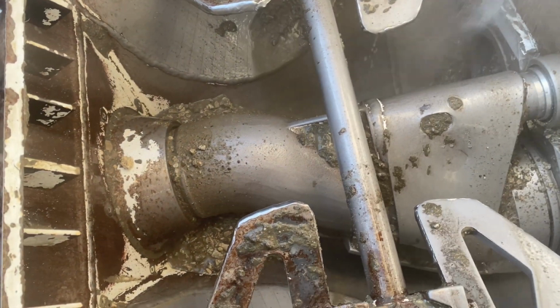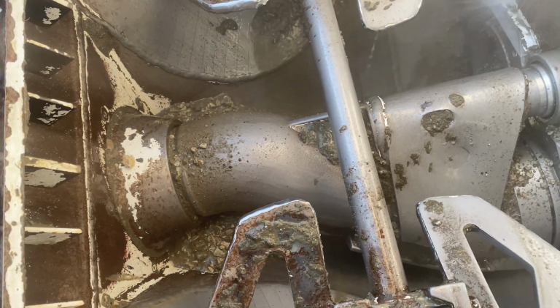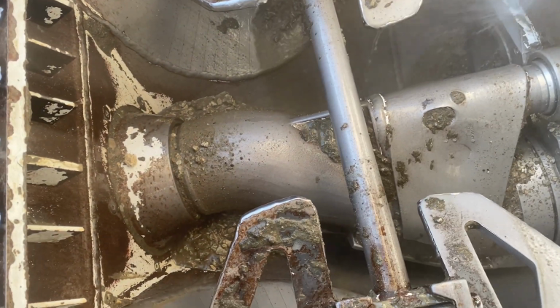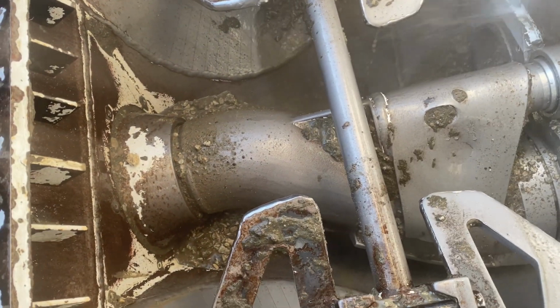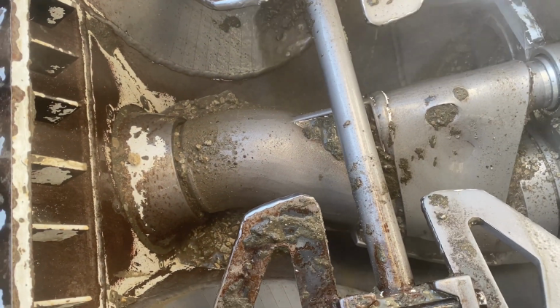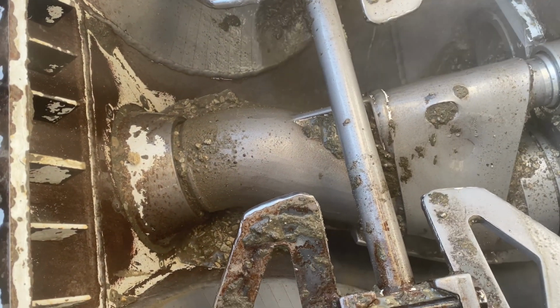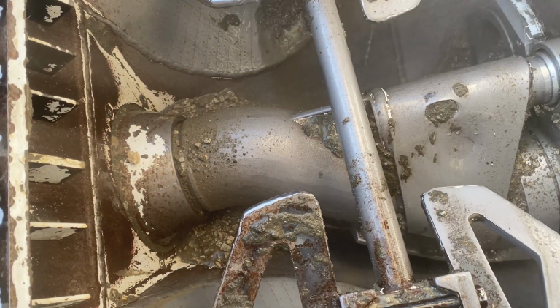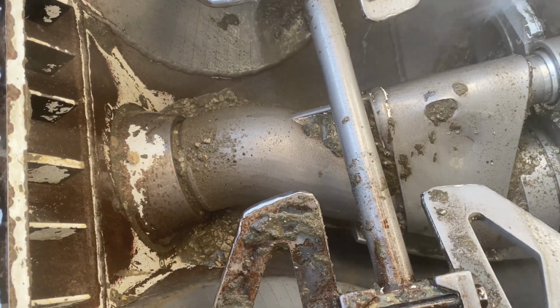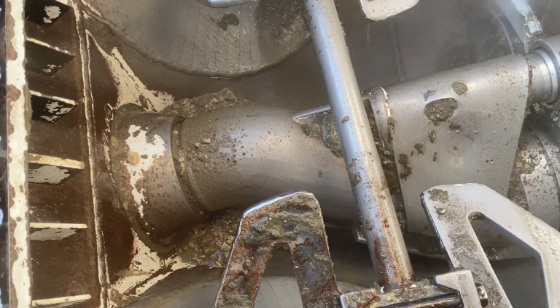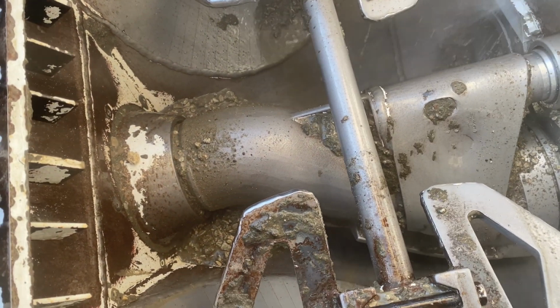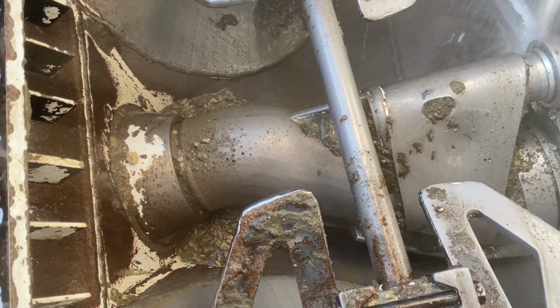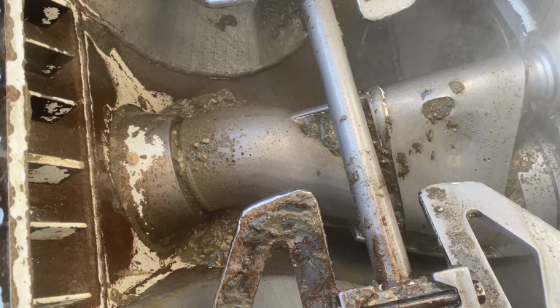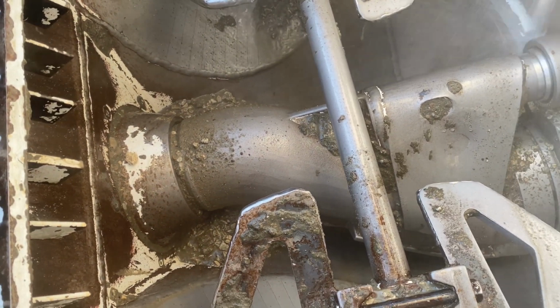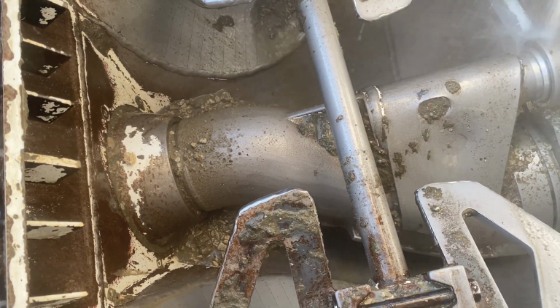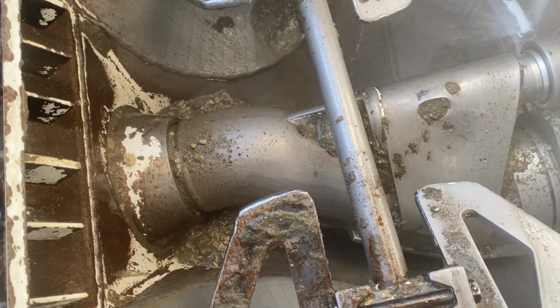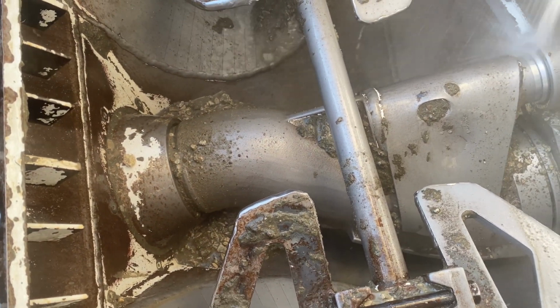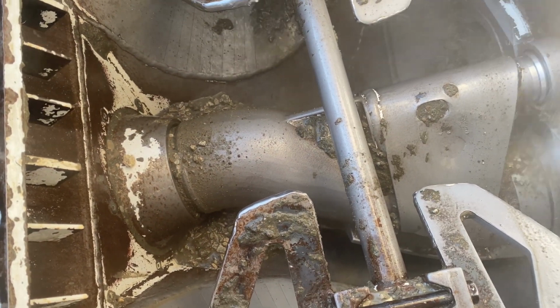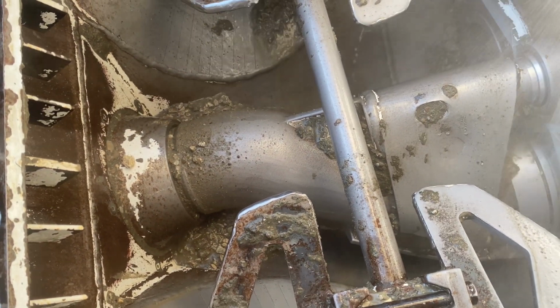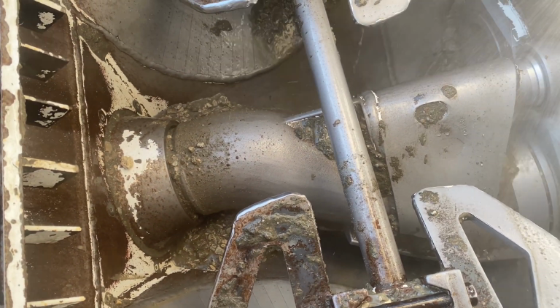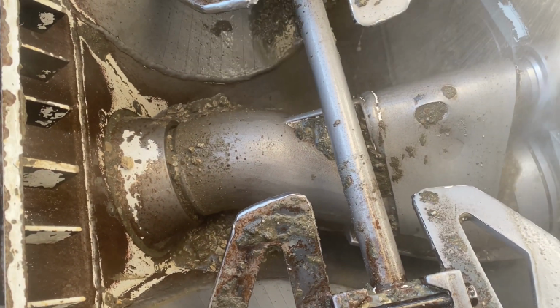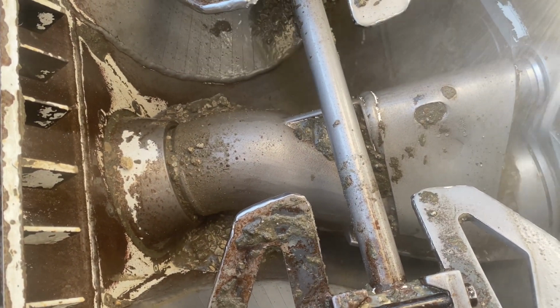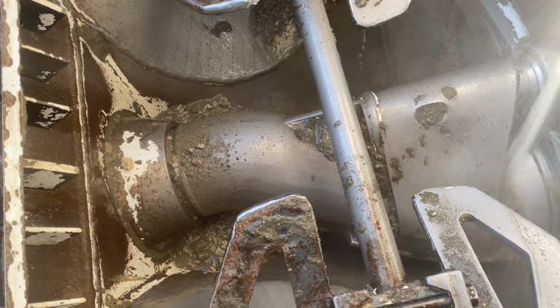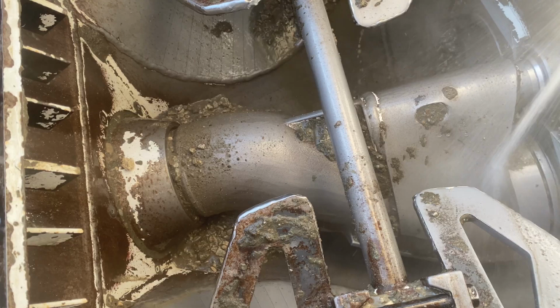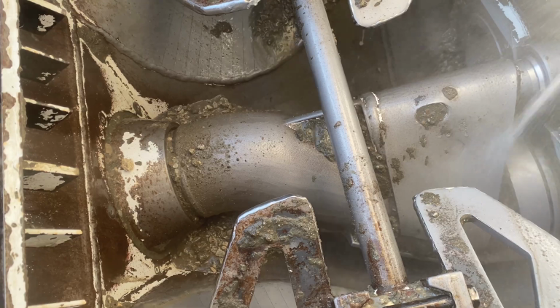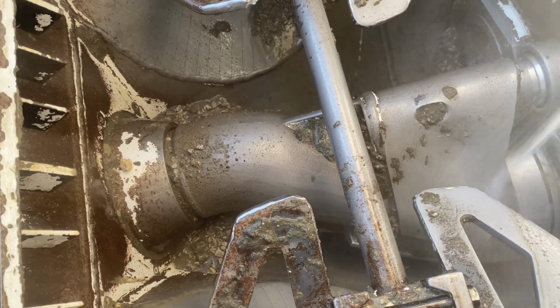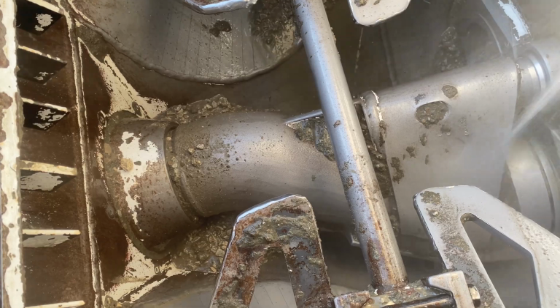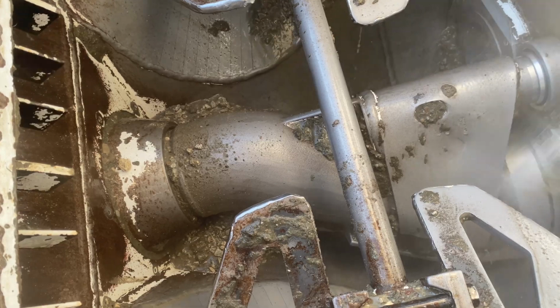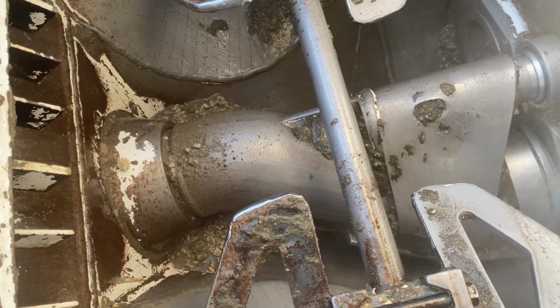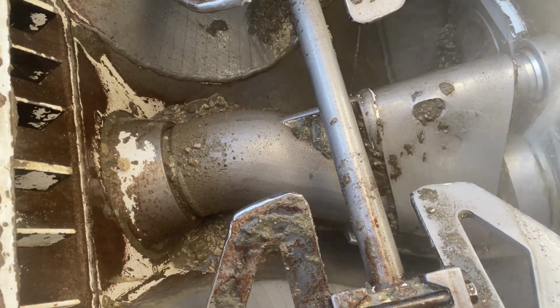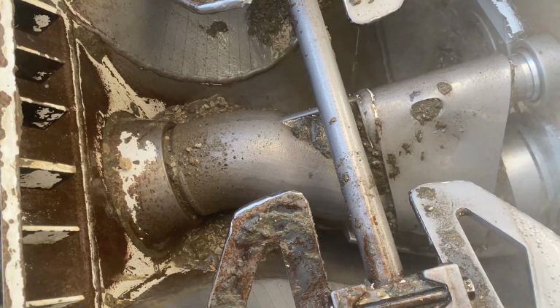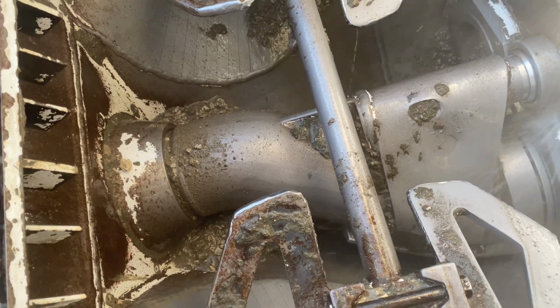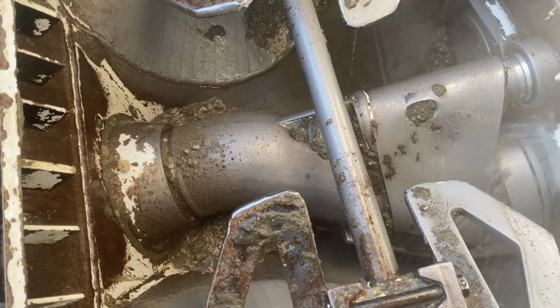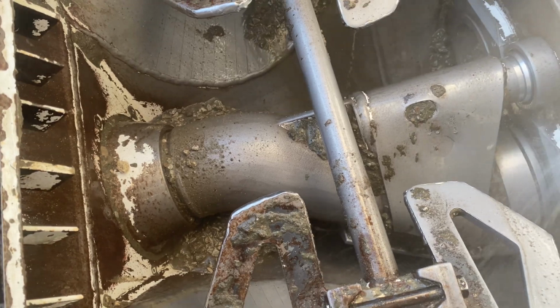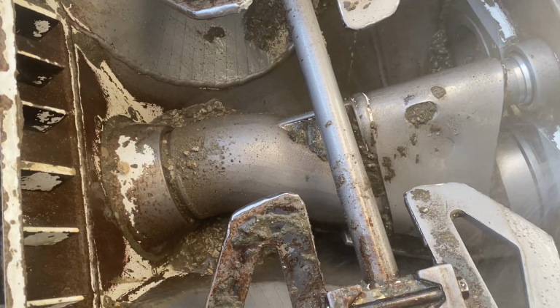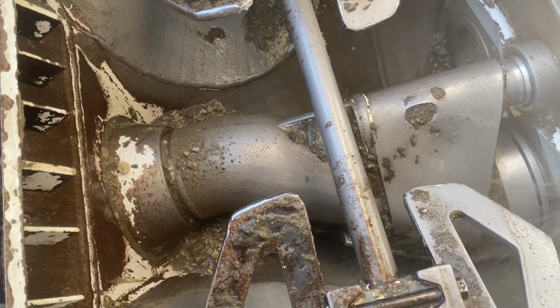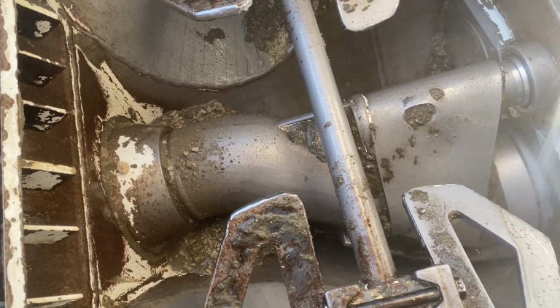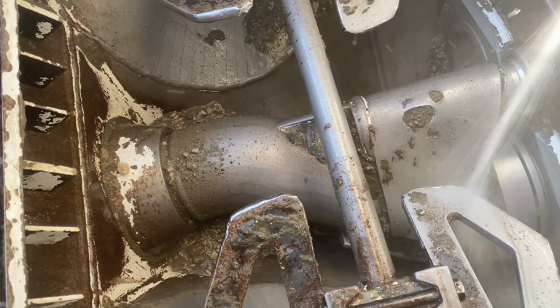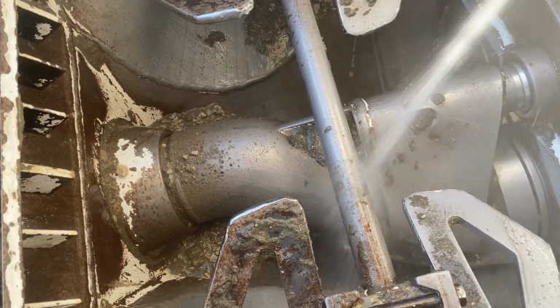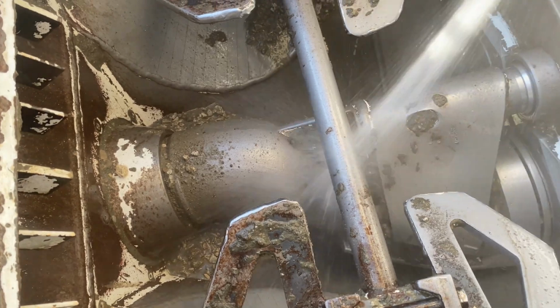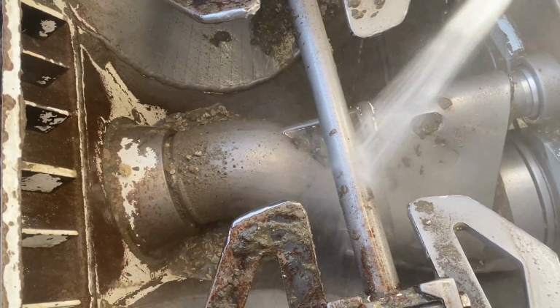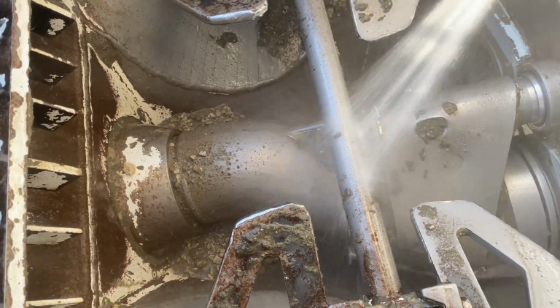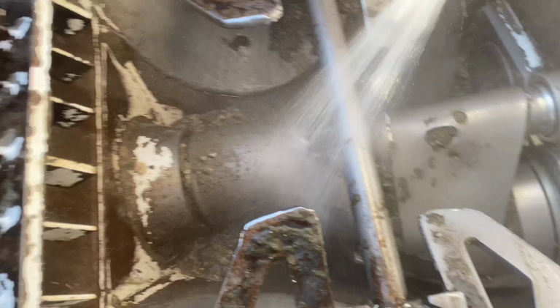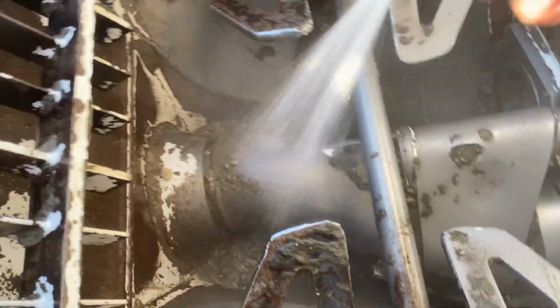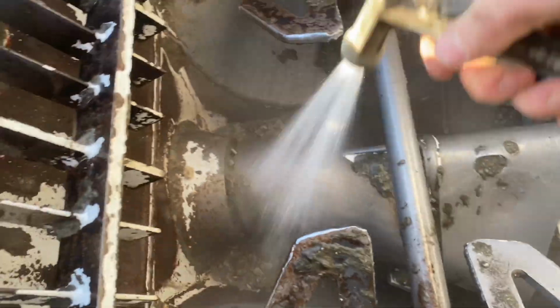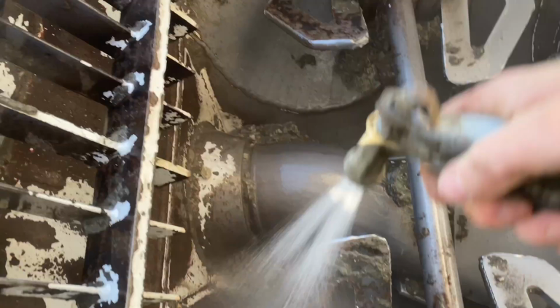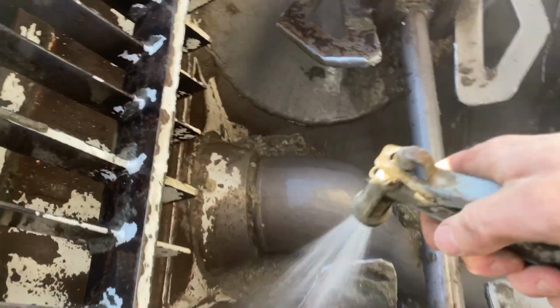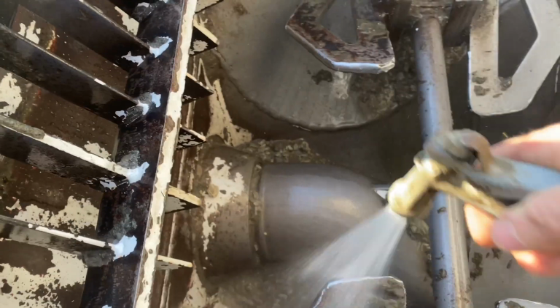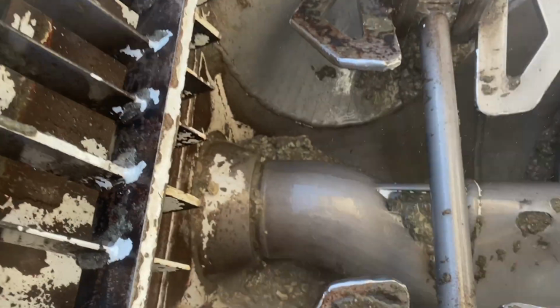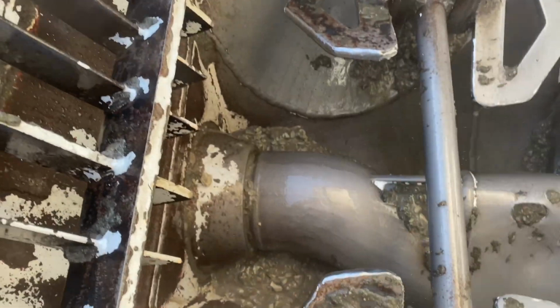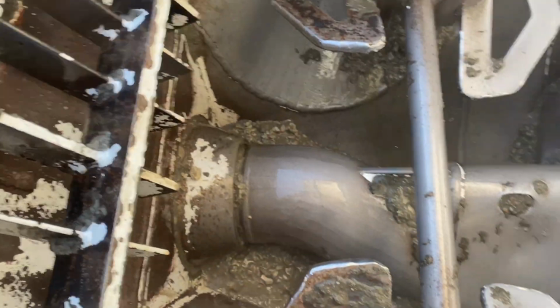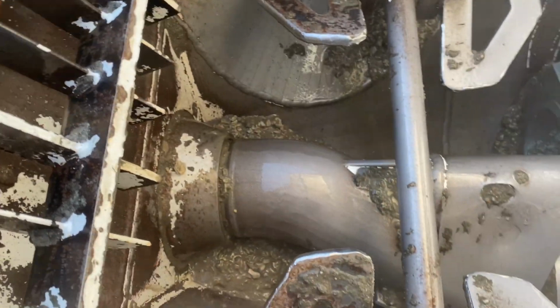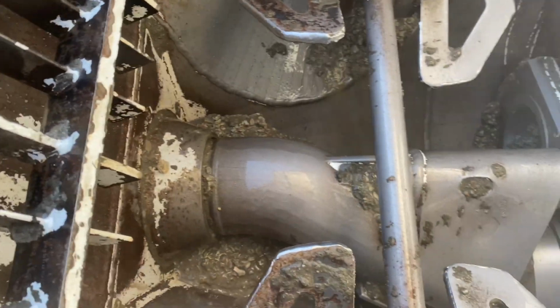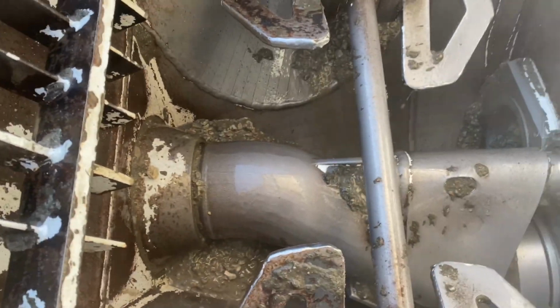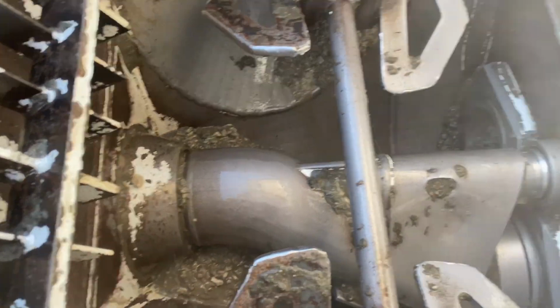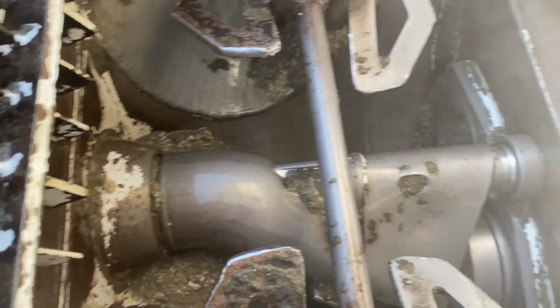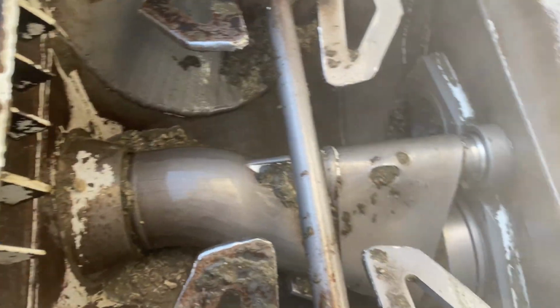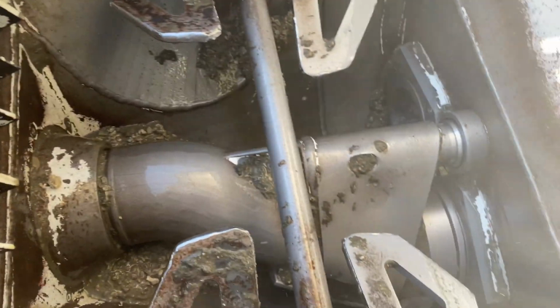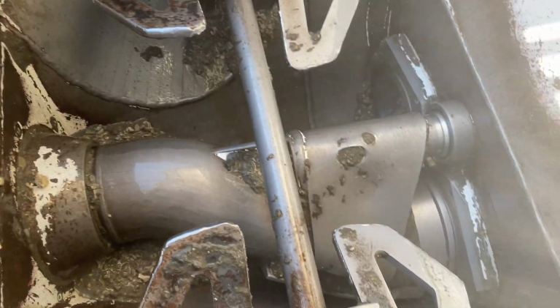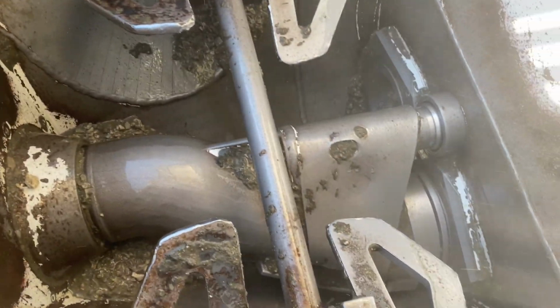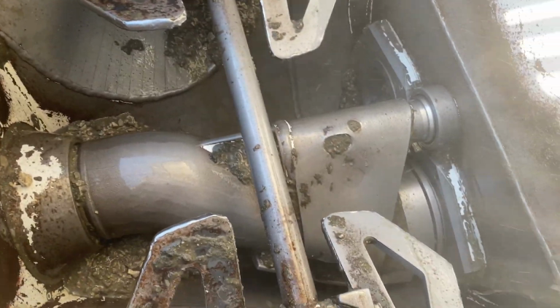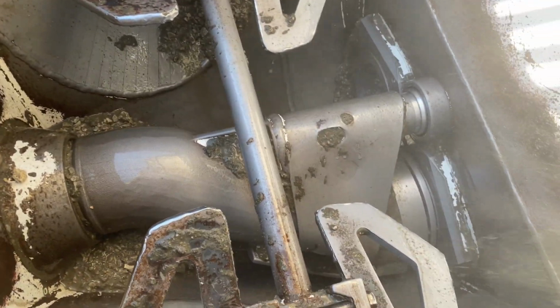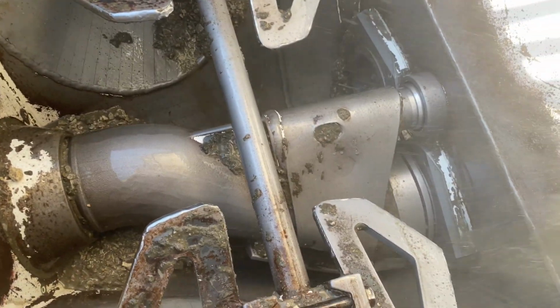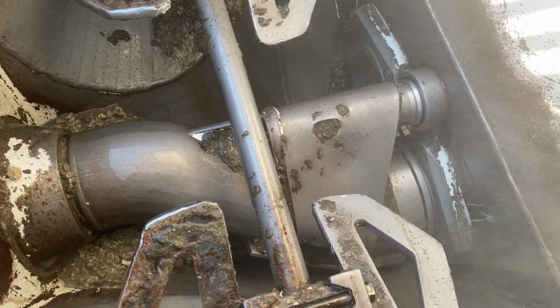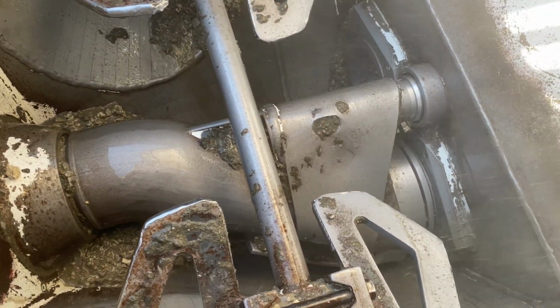And then you can get chunks that will kind of fall in and they can mess up your pumping, plug up your hoses.